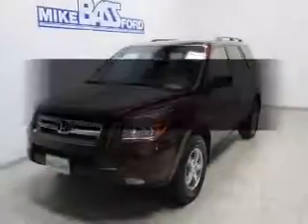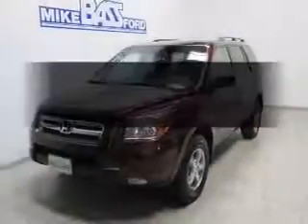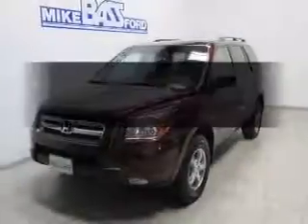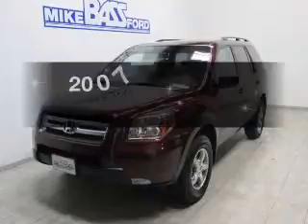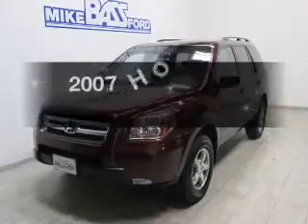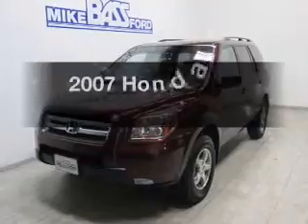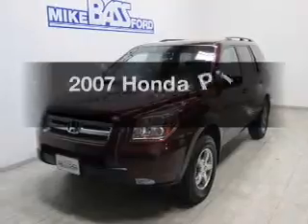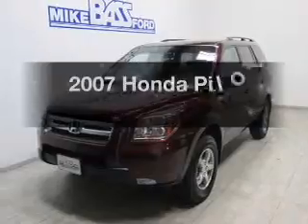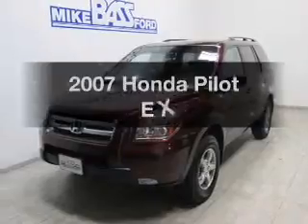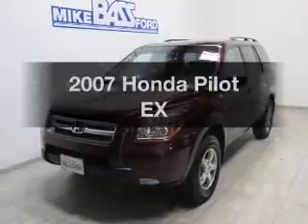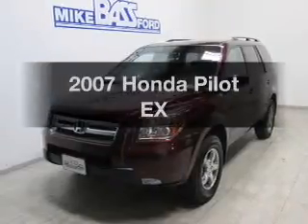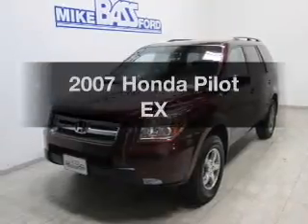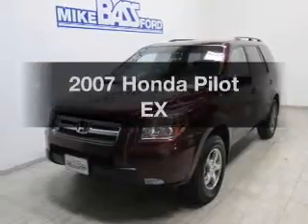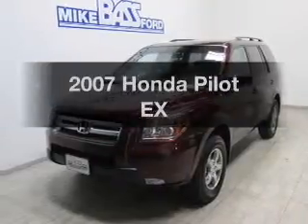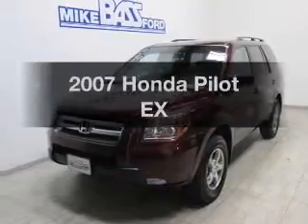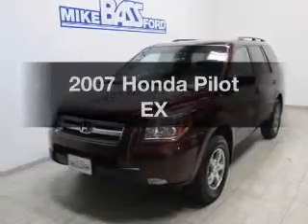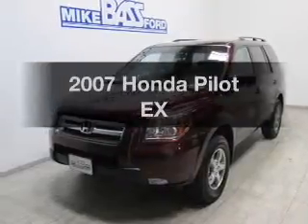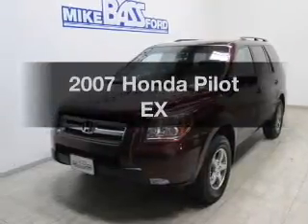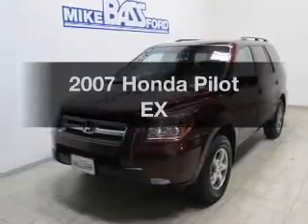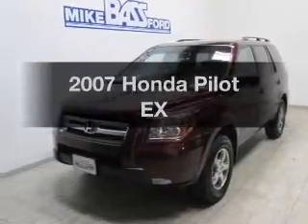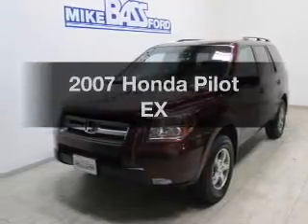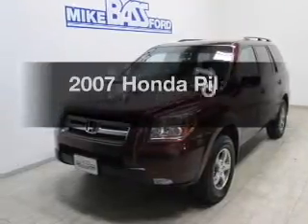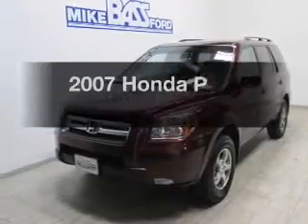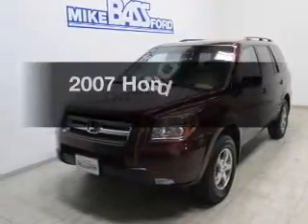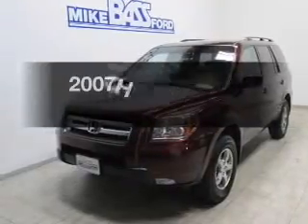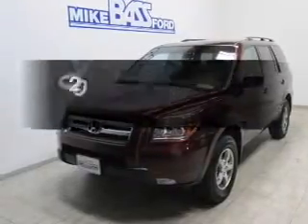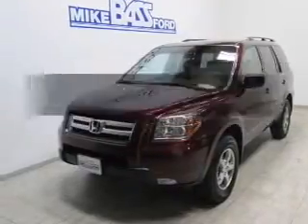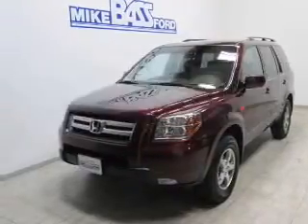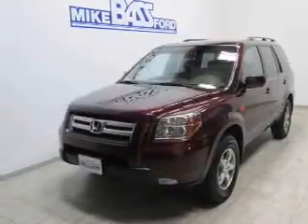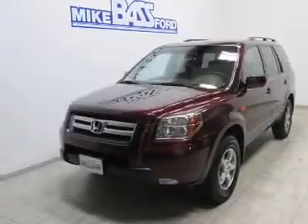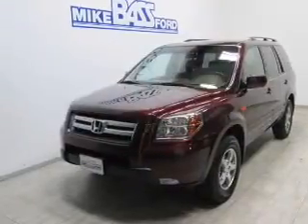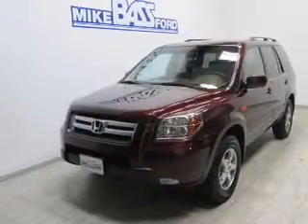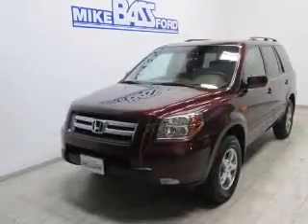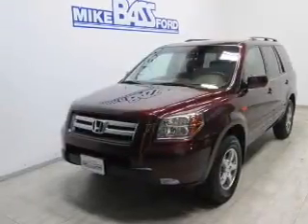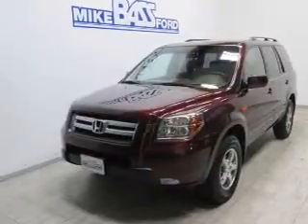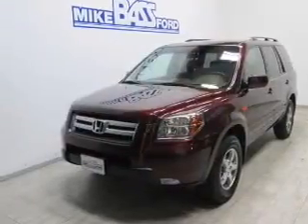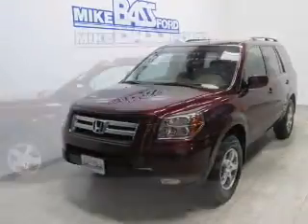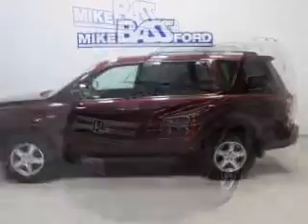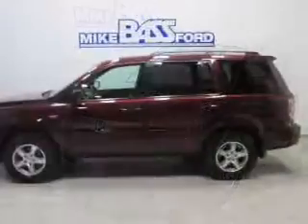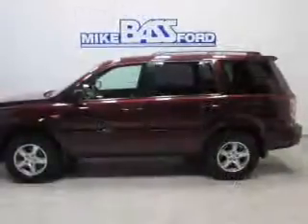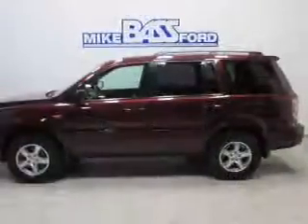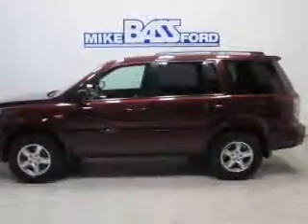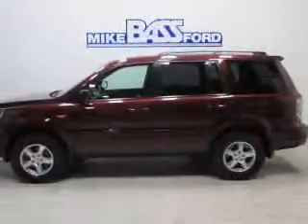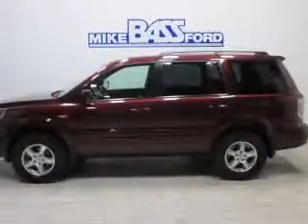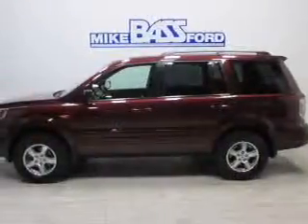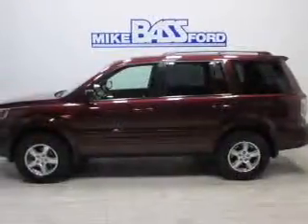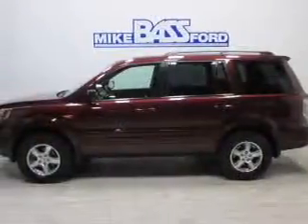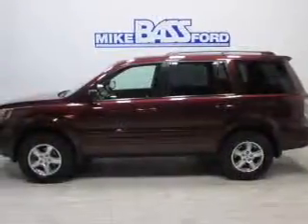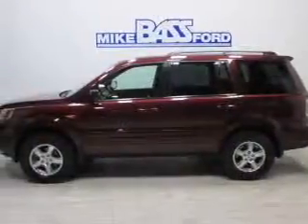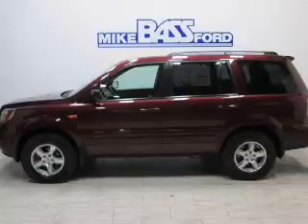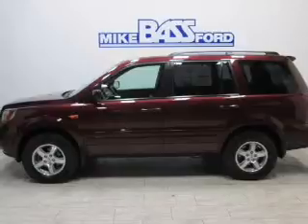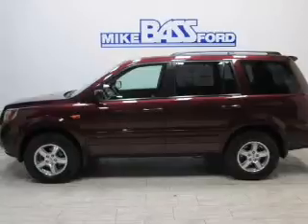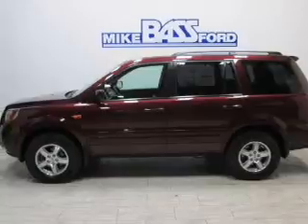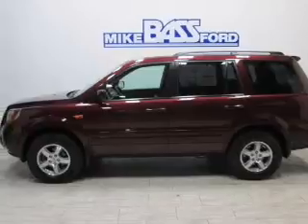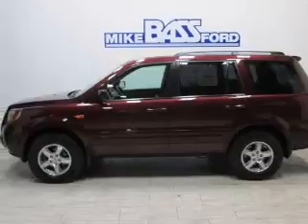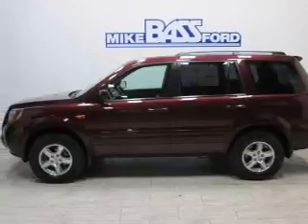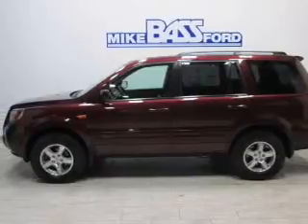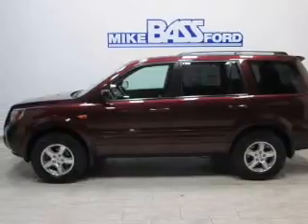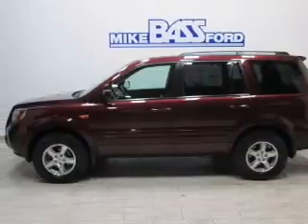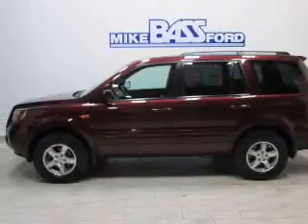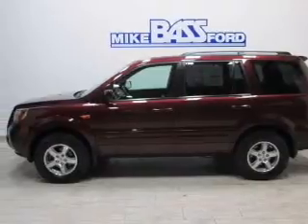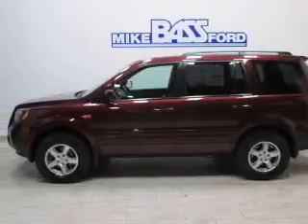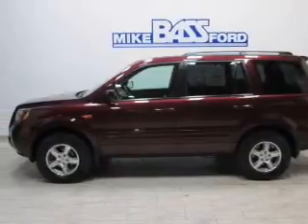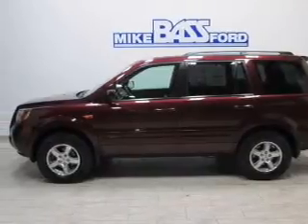Imagine yourself in this 2007 Honda Pilot. Travel the roads in style and comfort in this great vehicle.